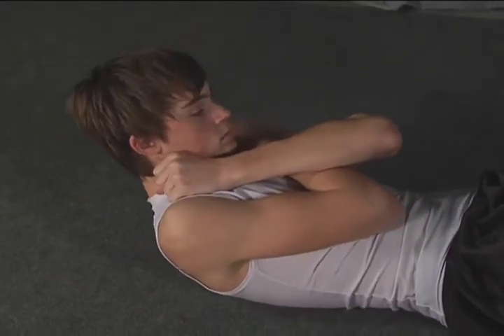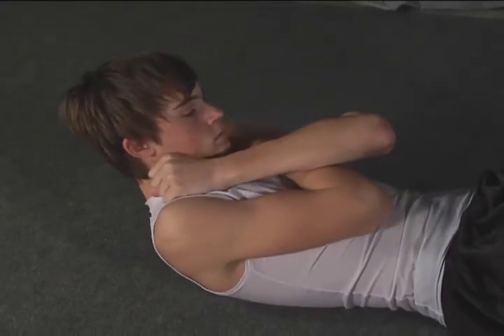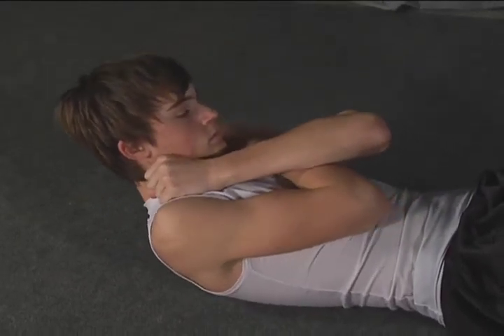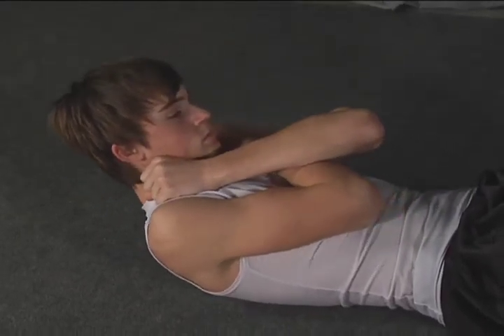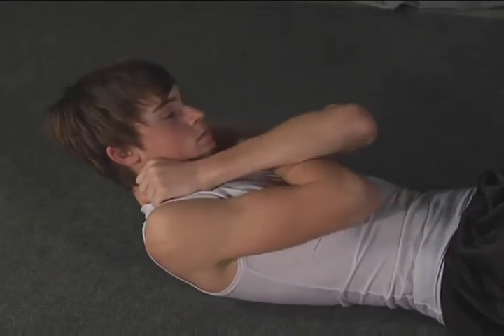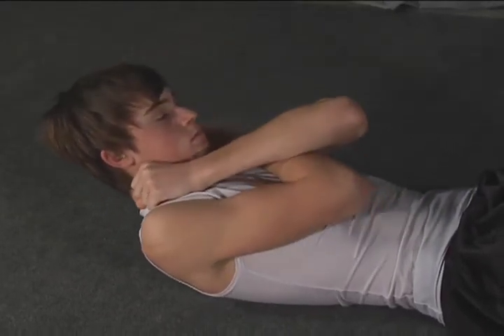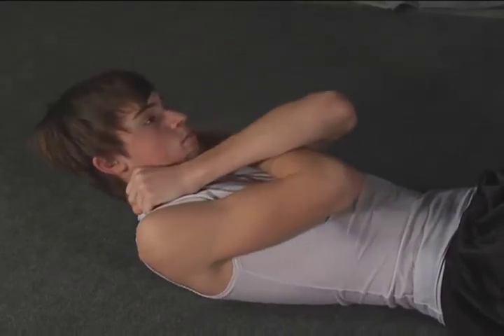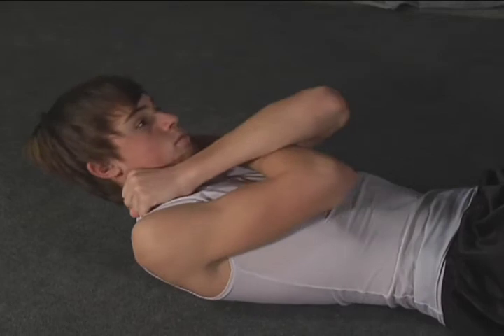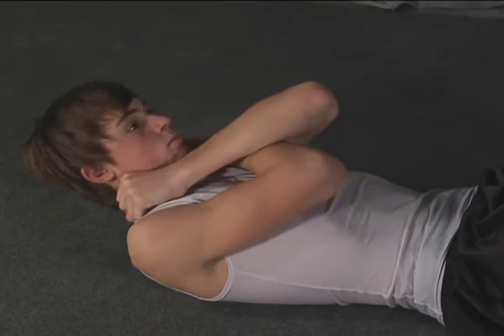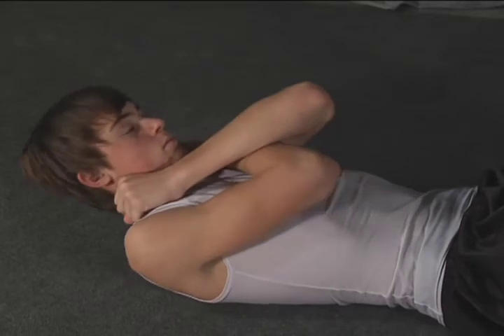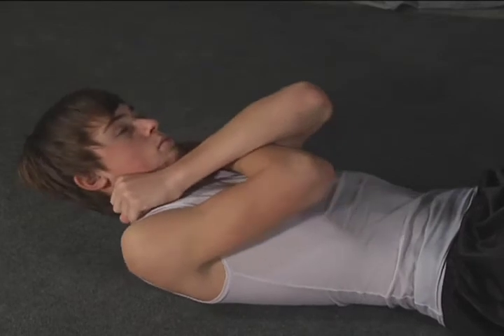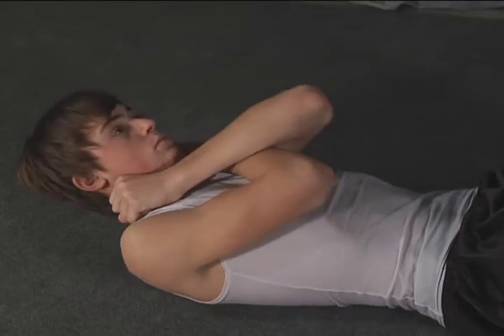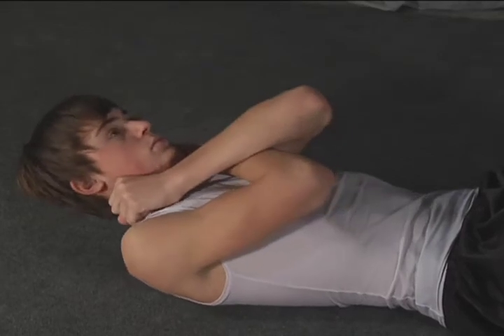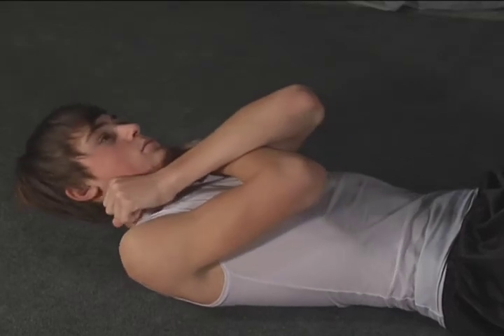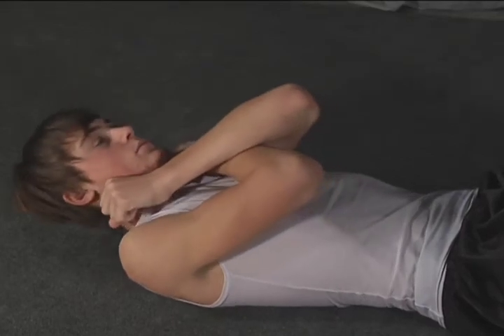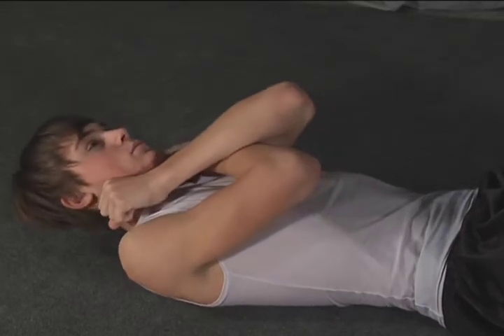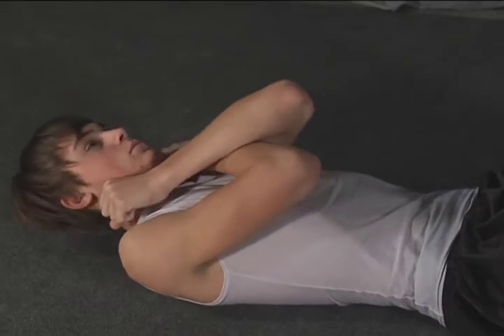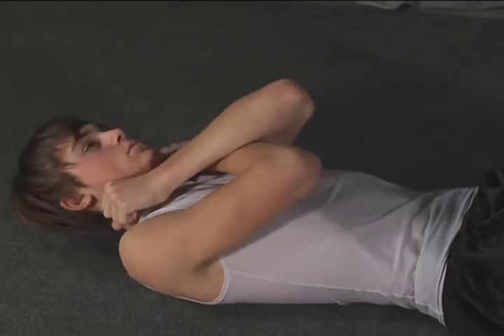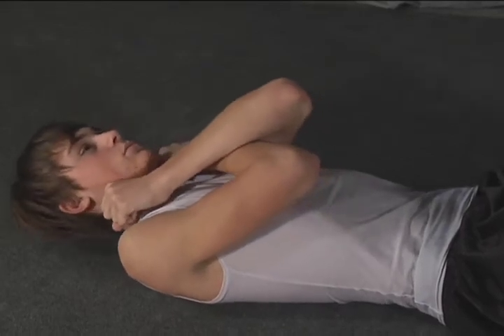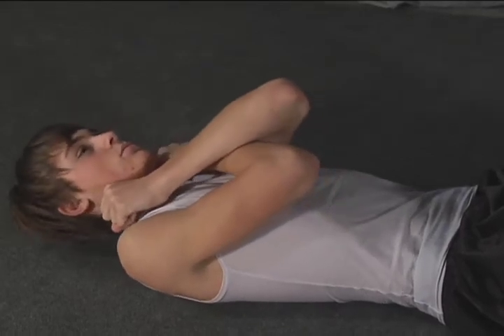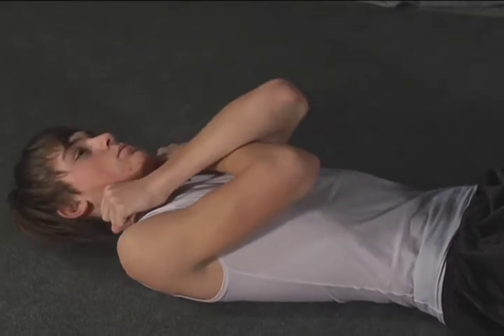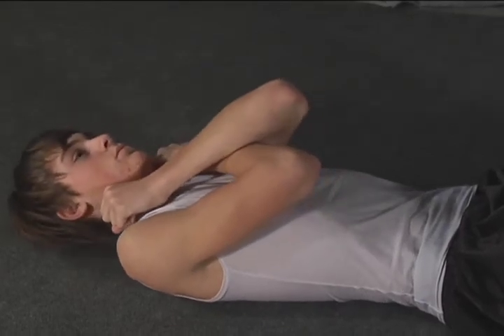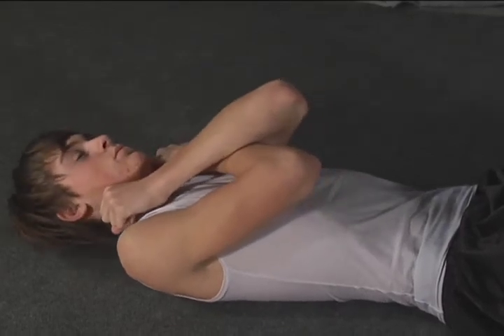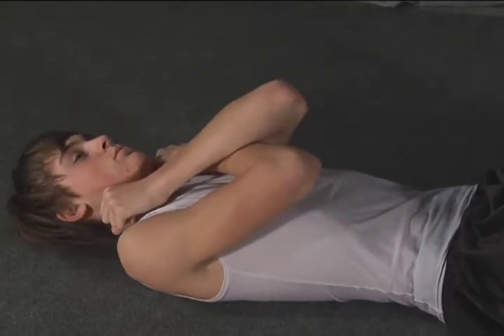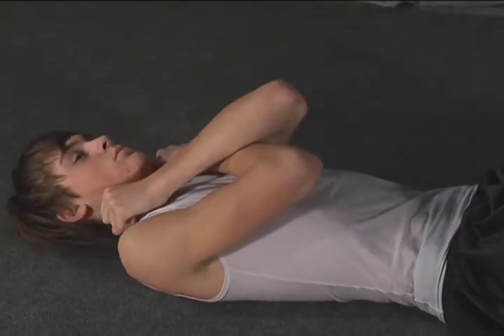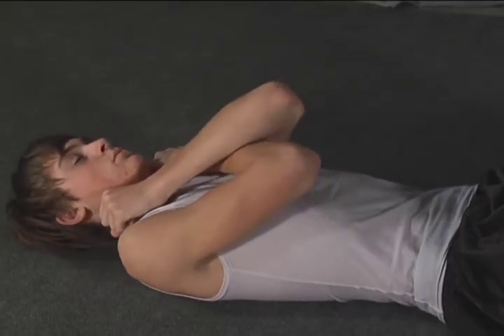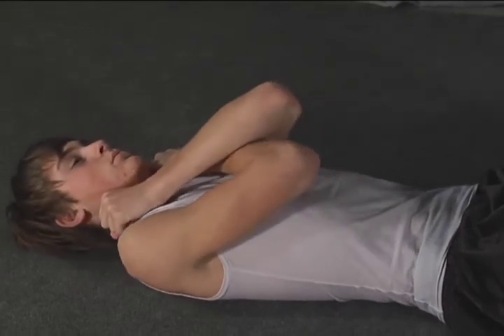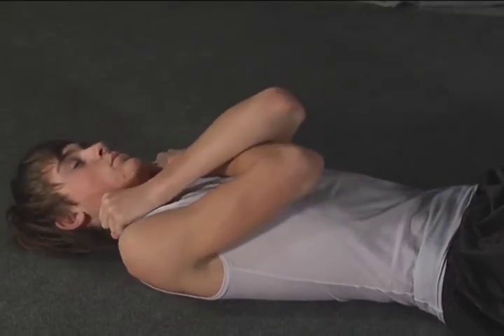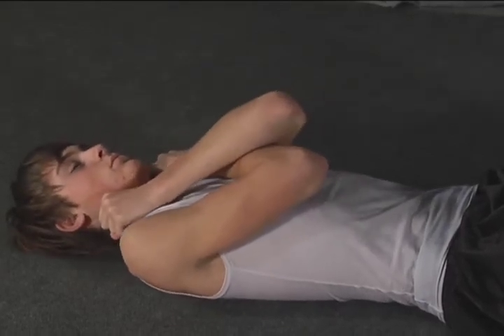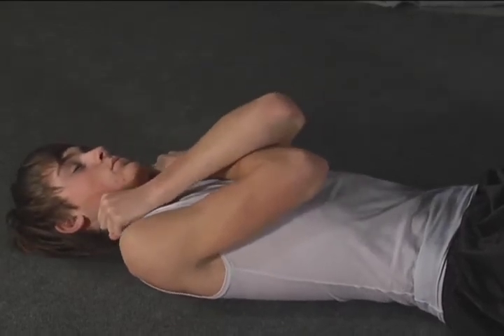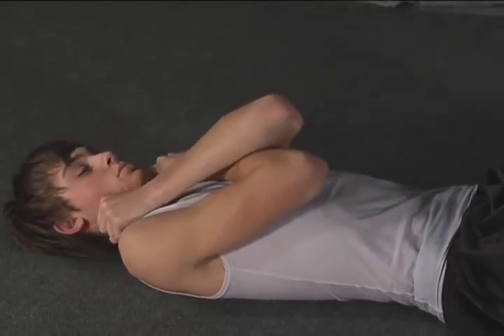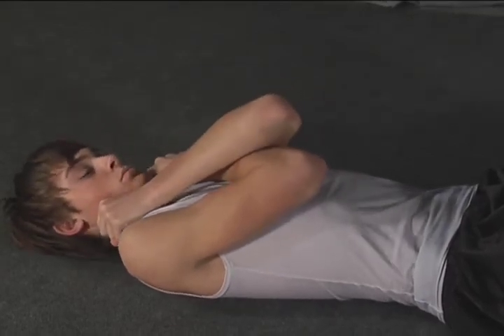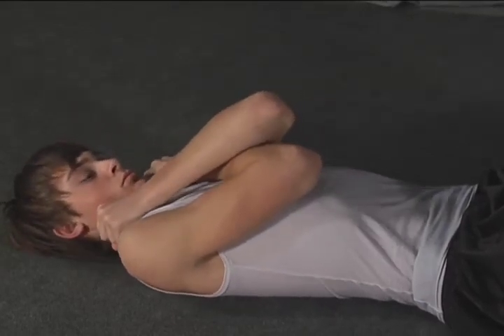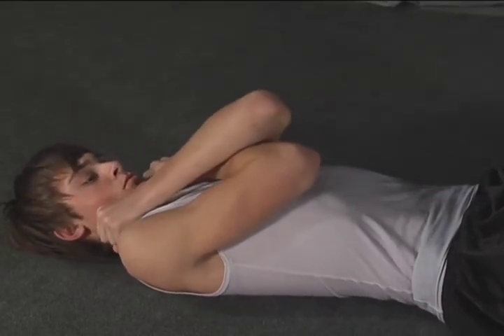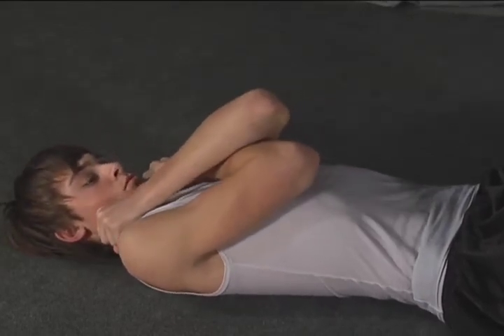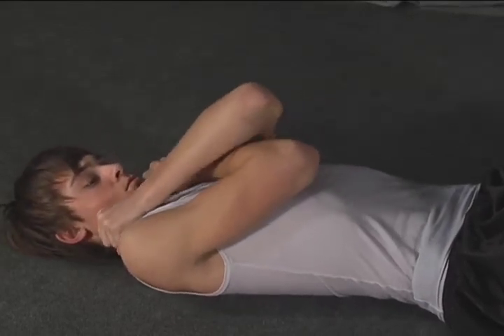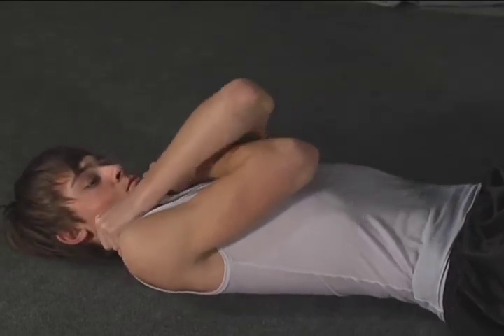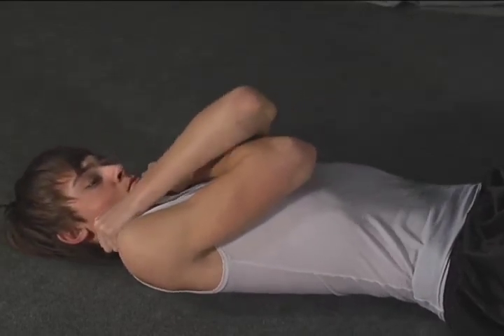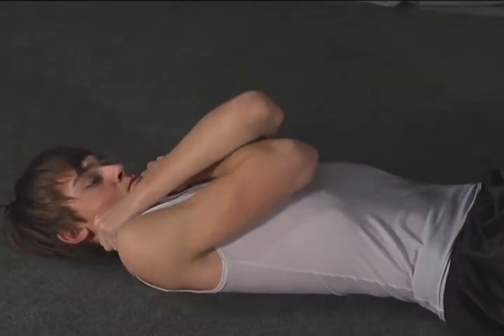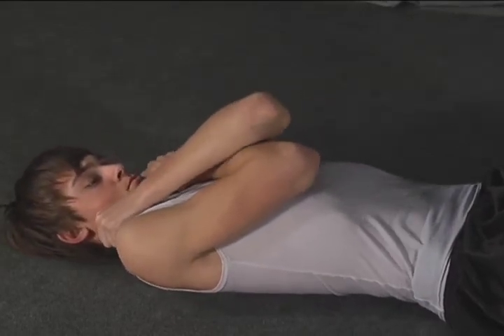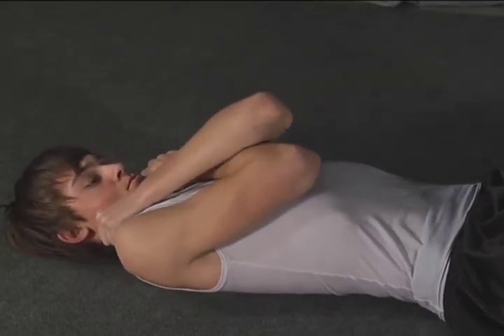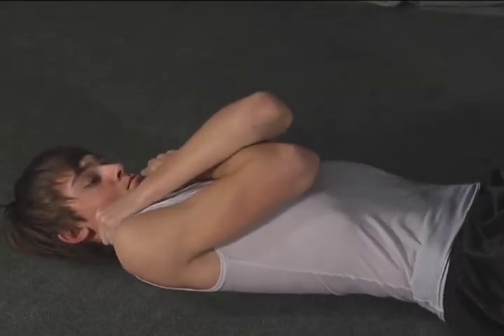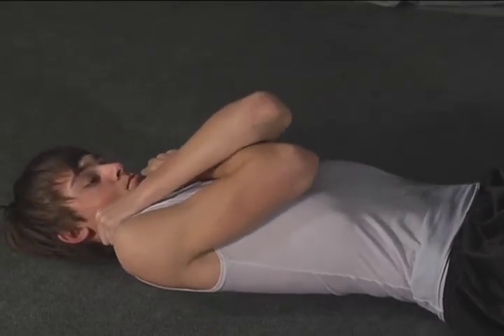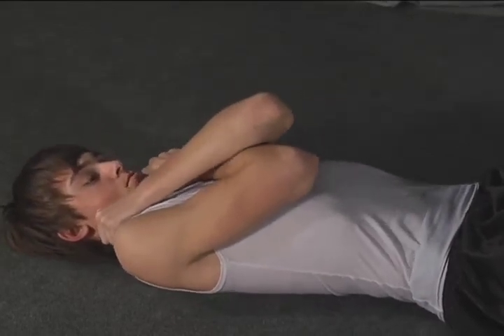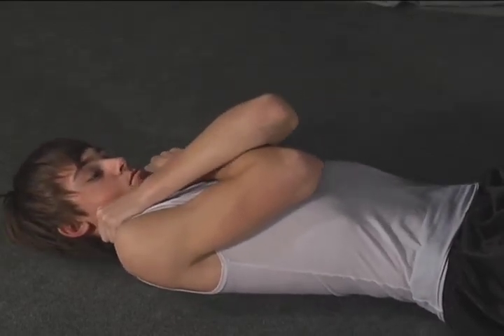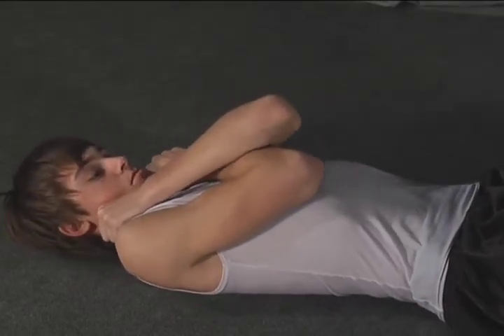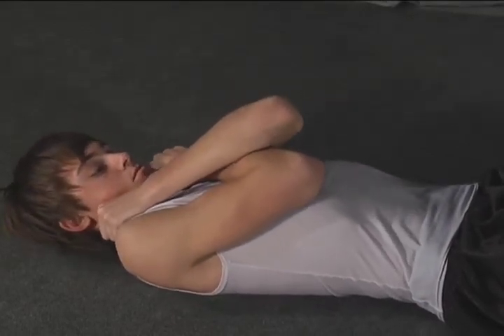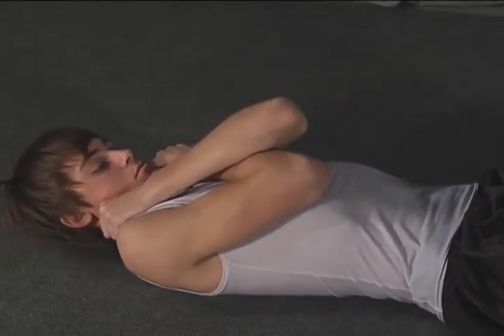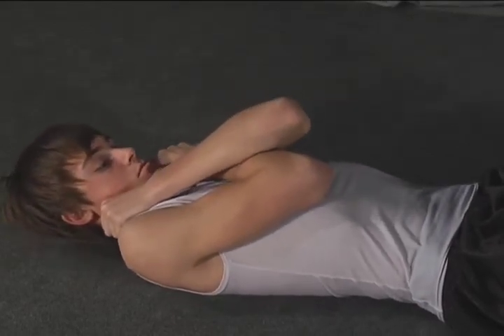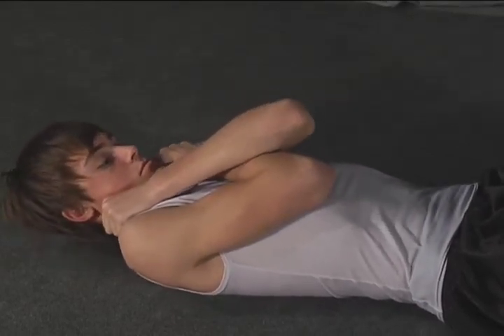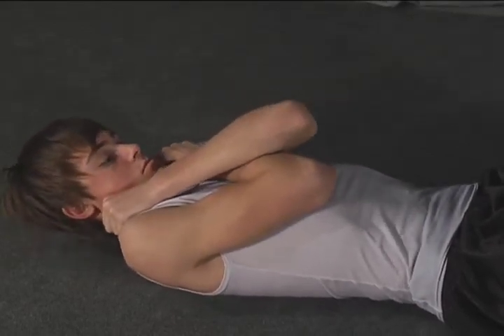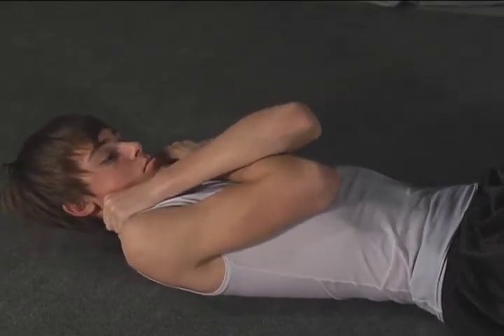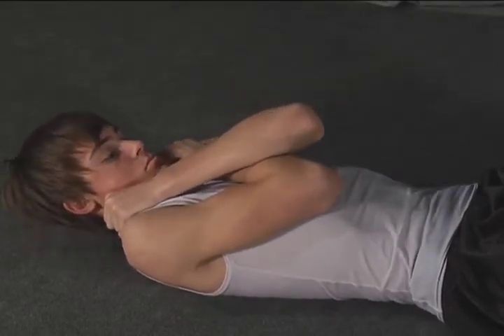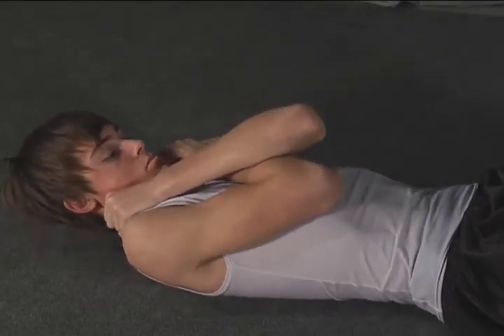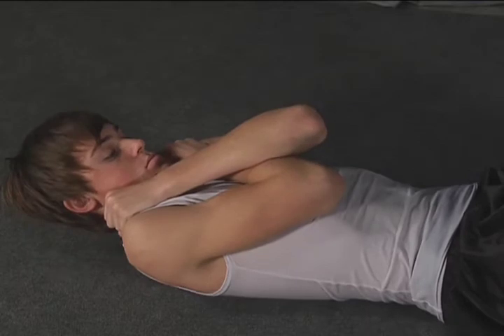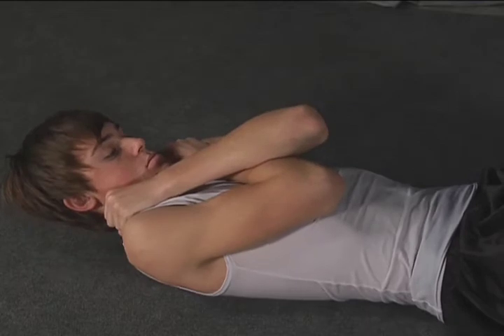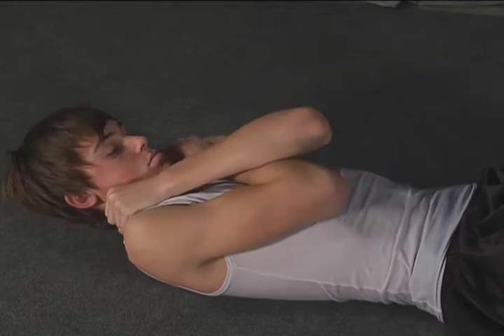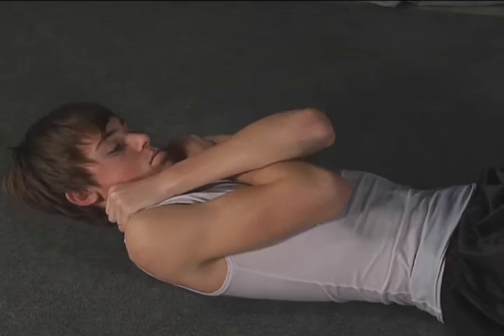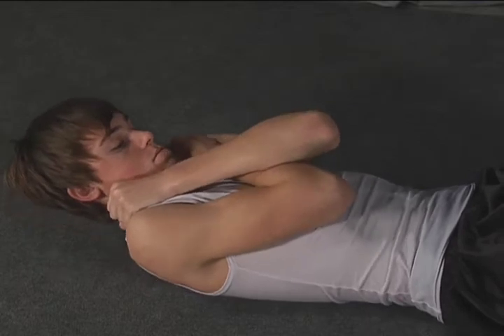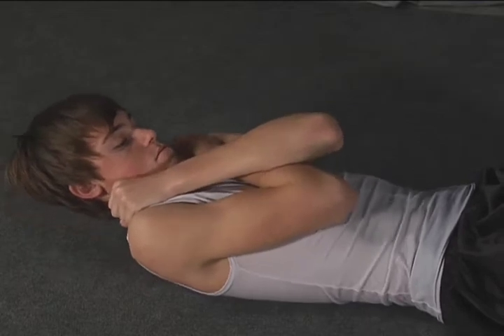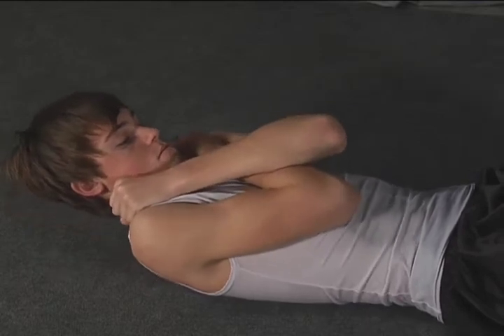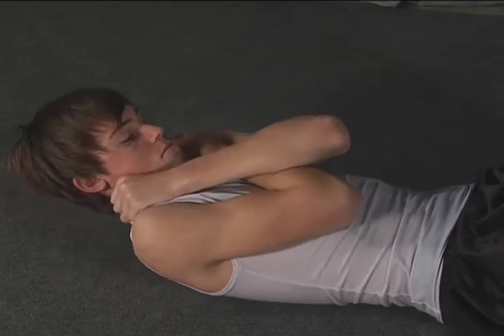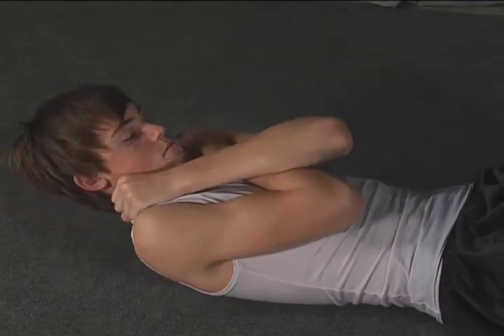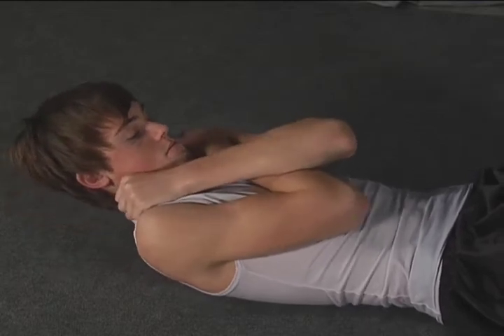Come down nice and slow. Keep your chin tucked. Exhale. Pull. Pull your abs in.